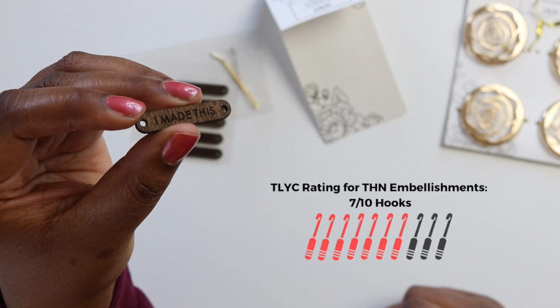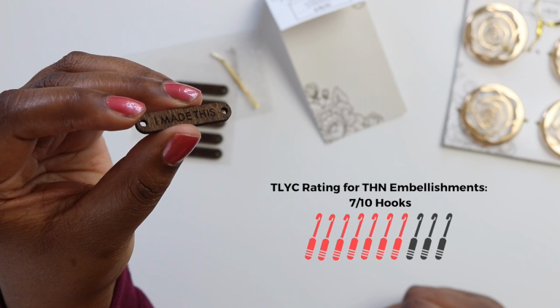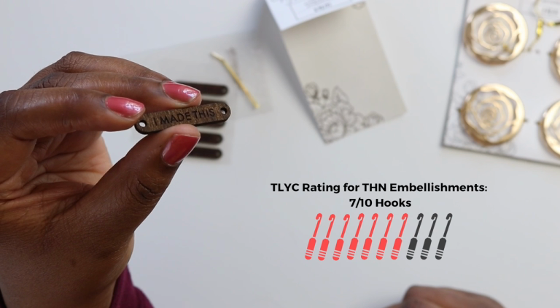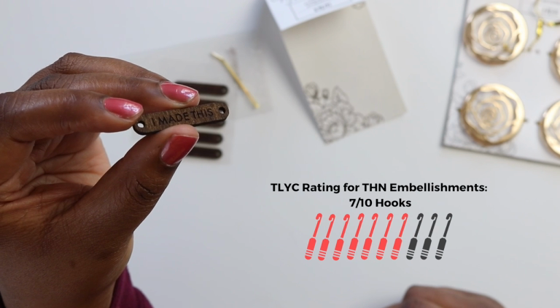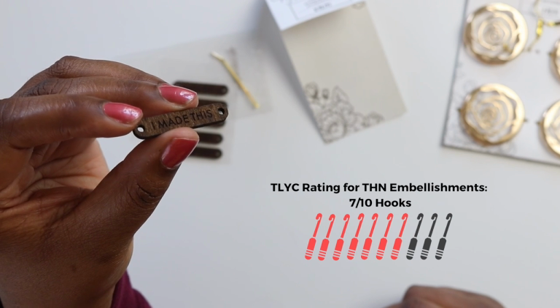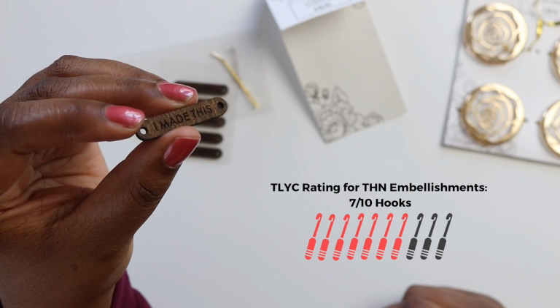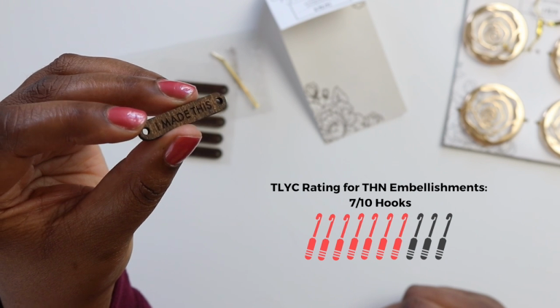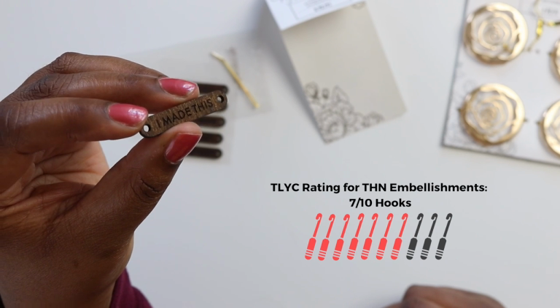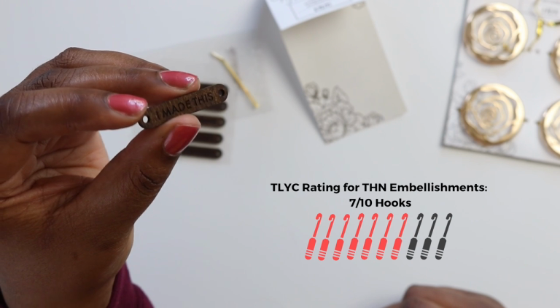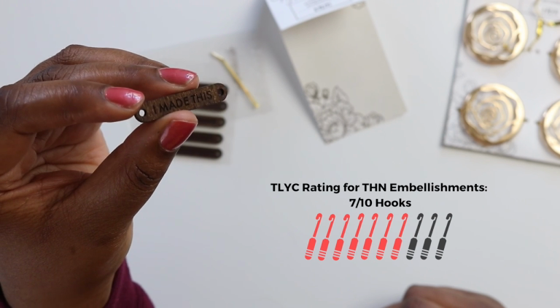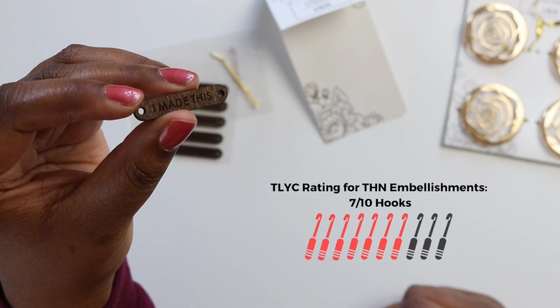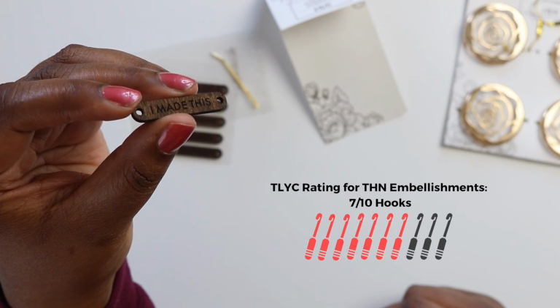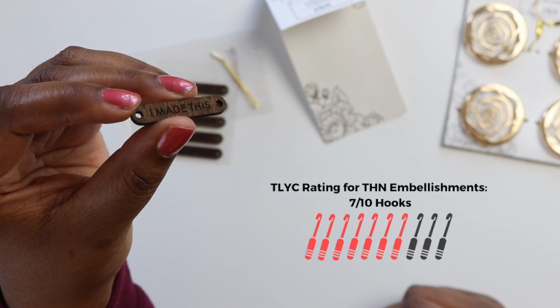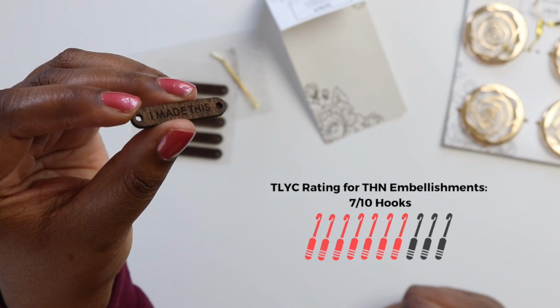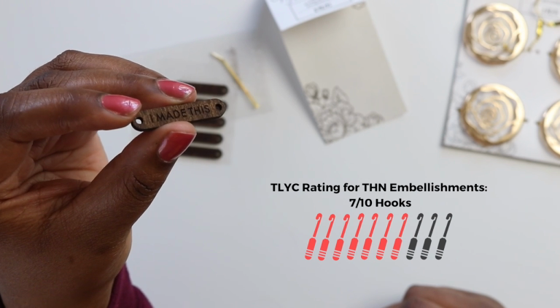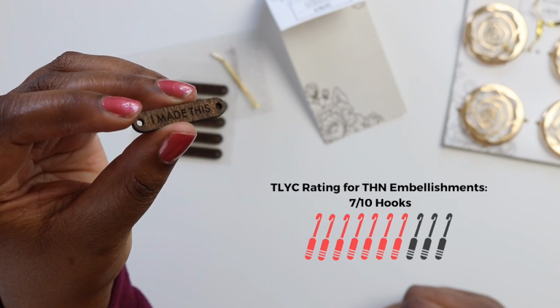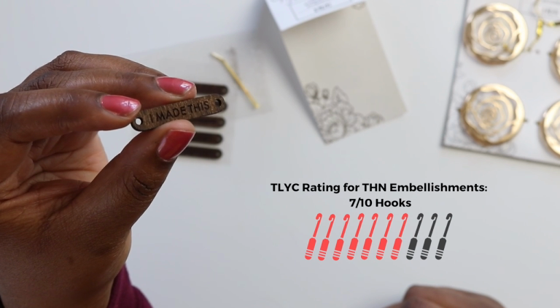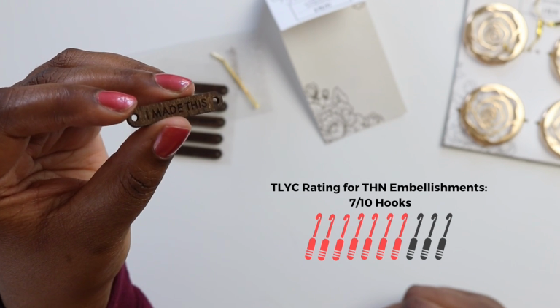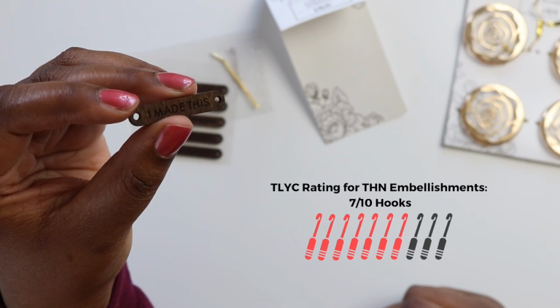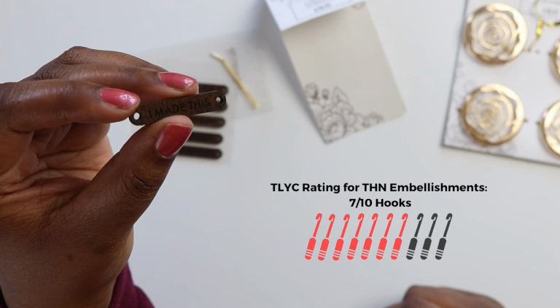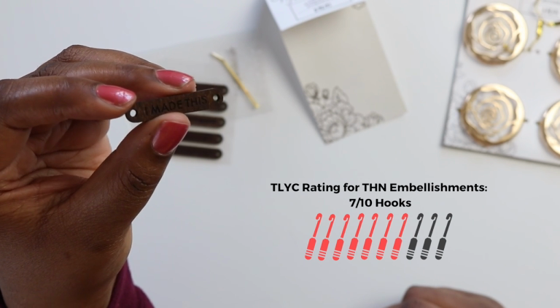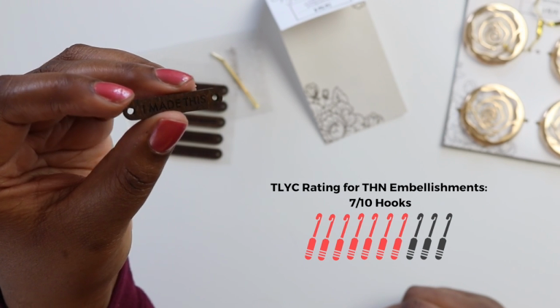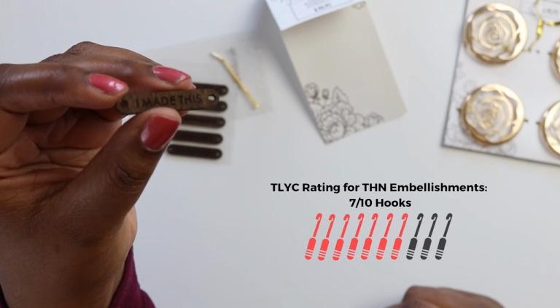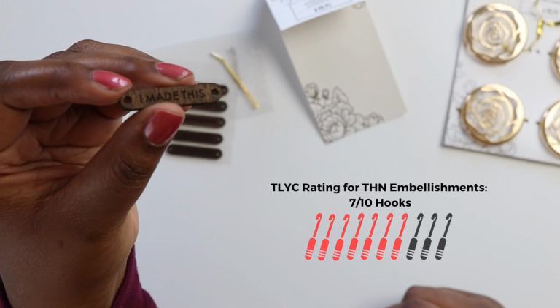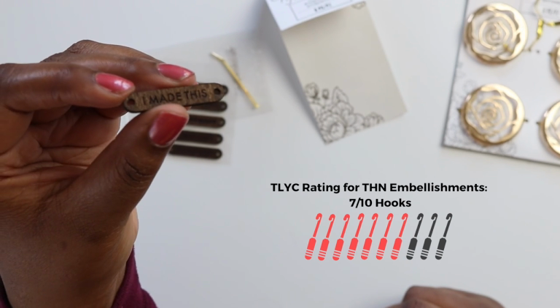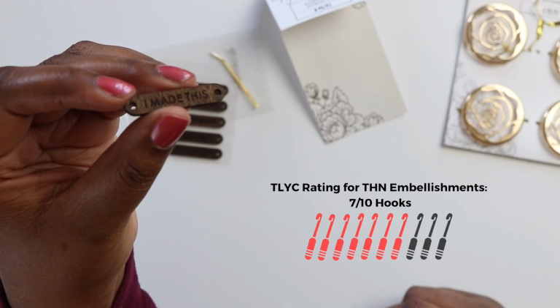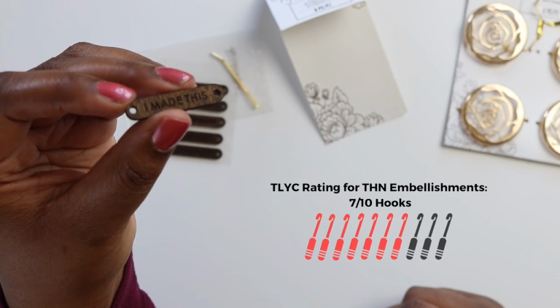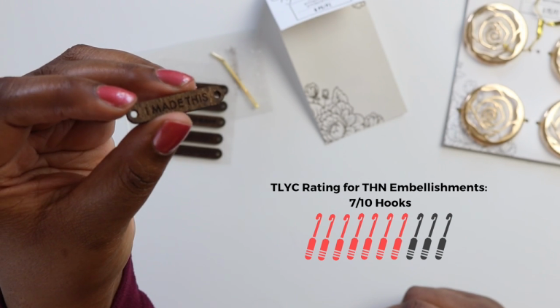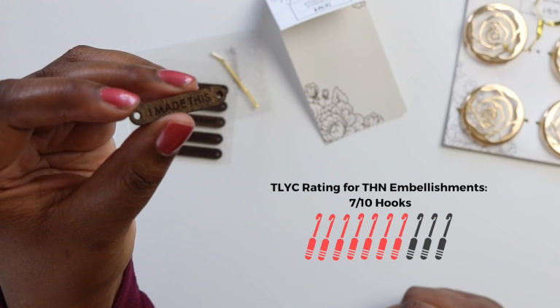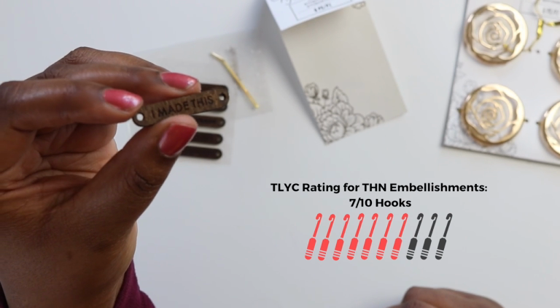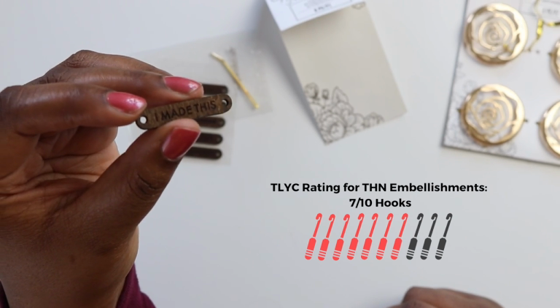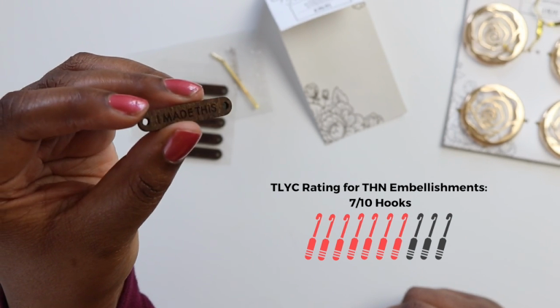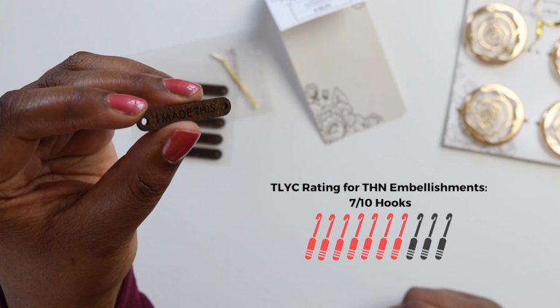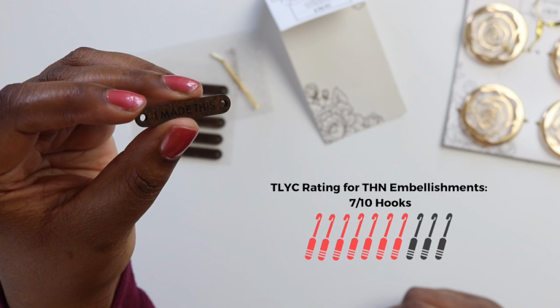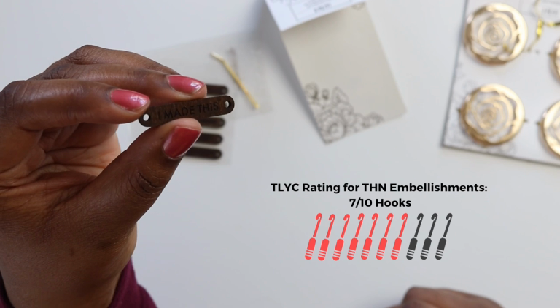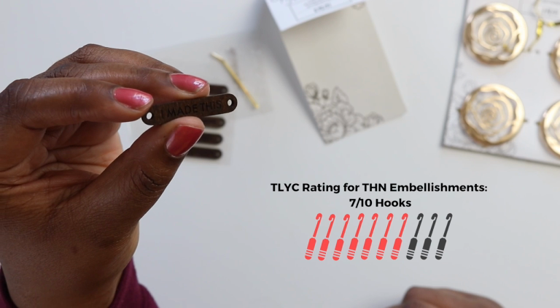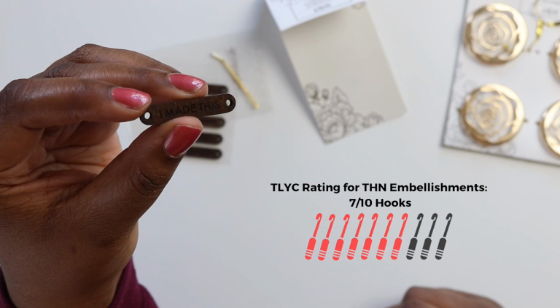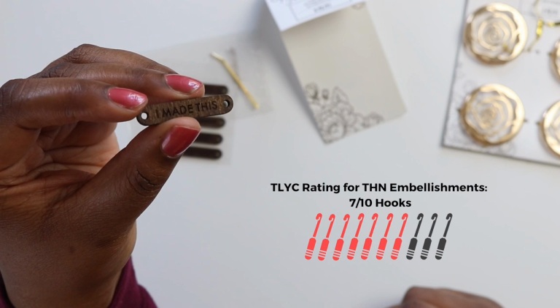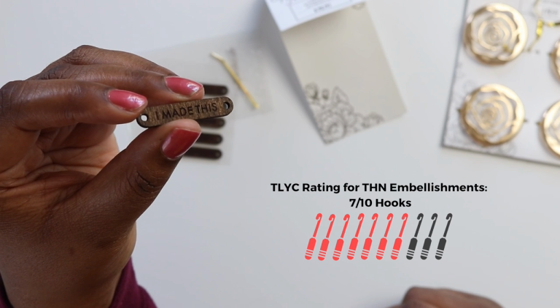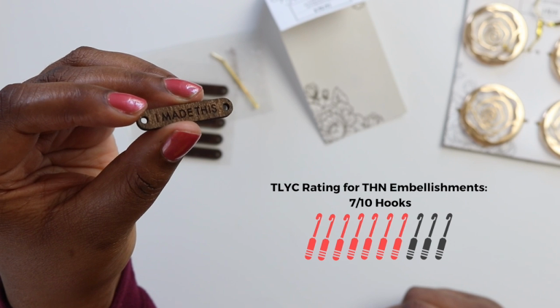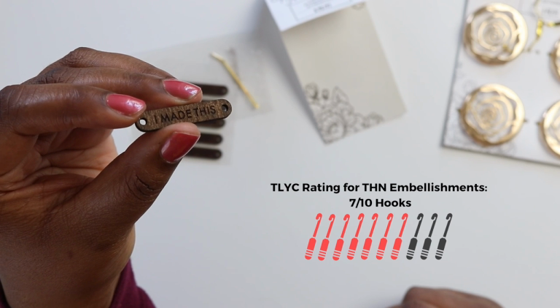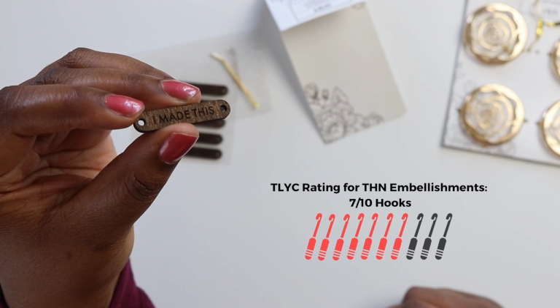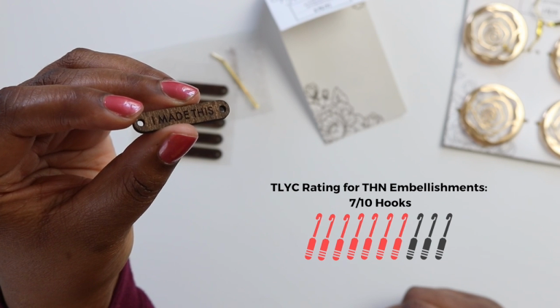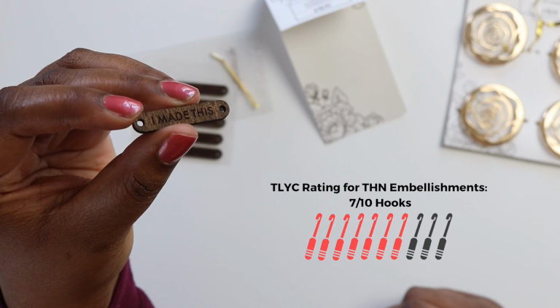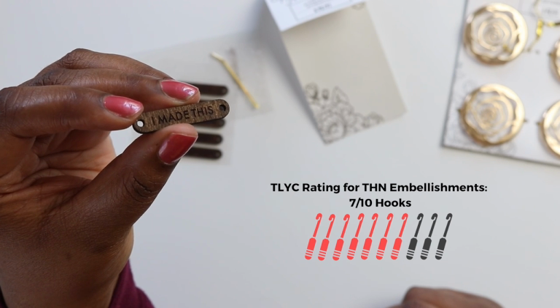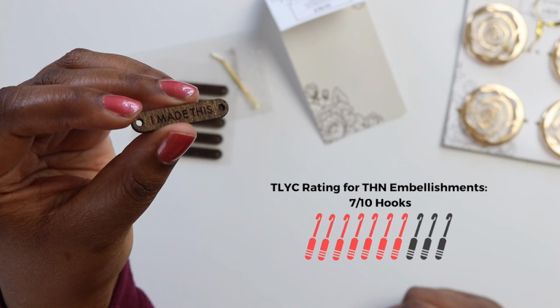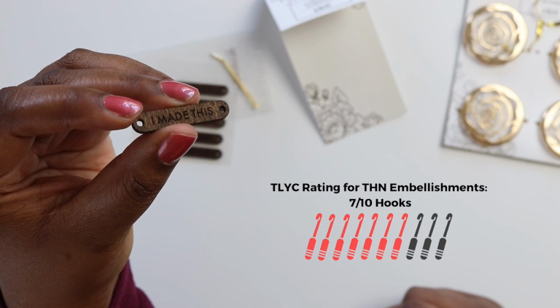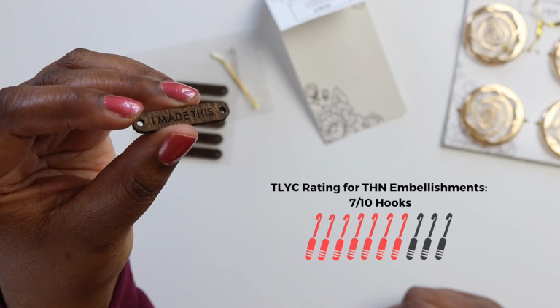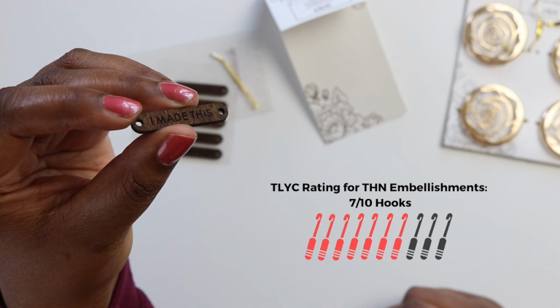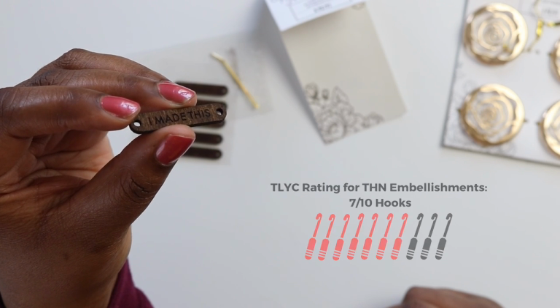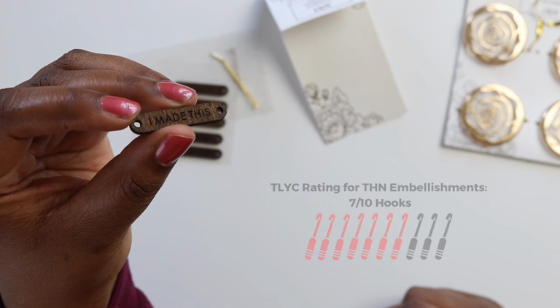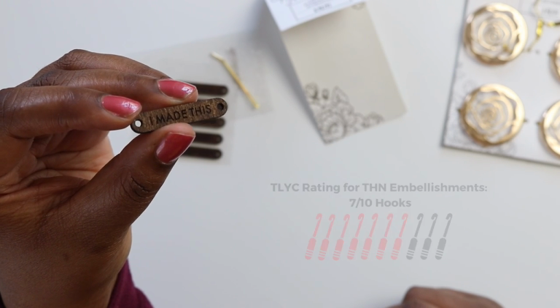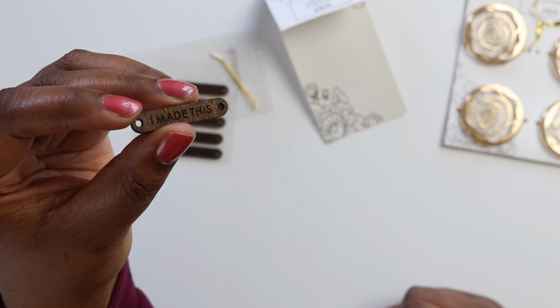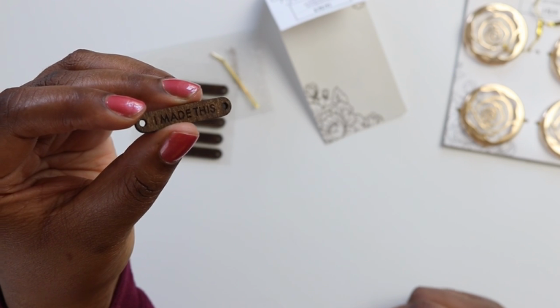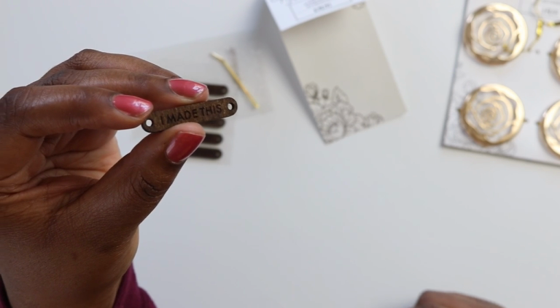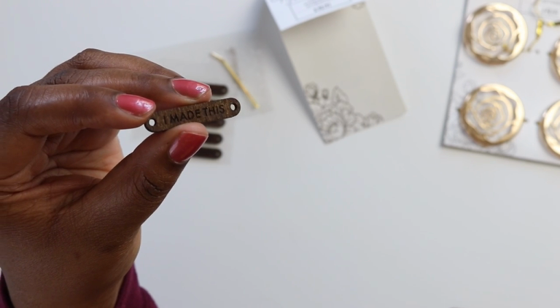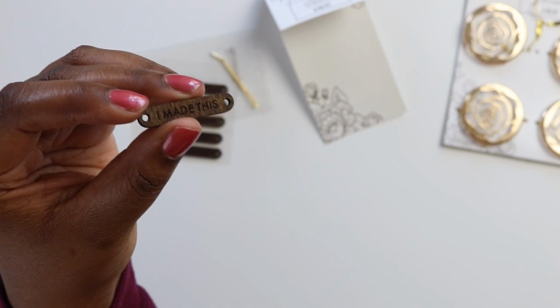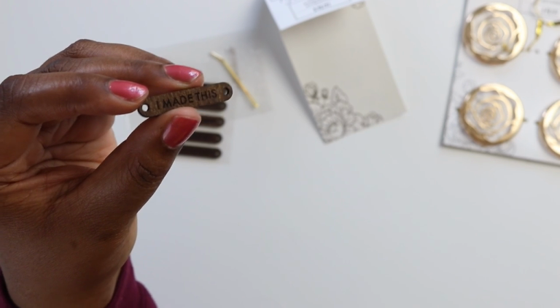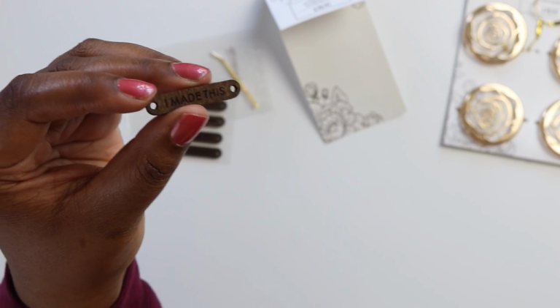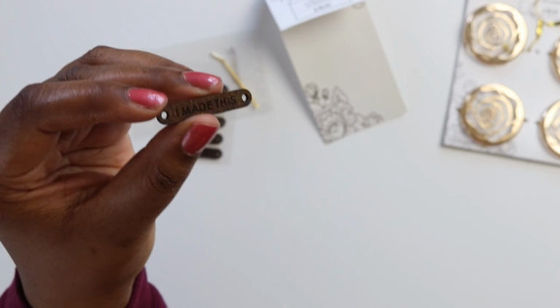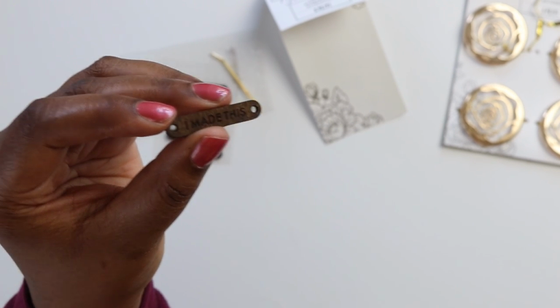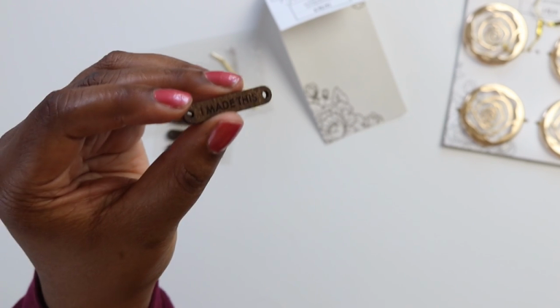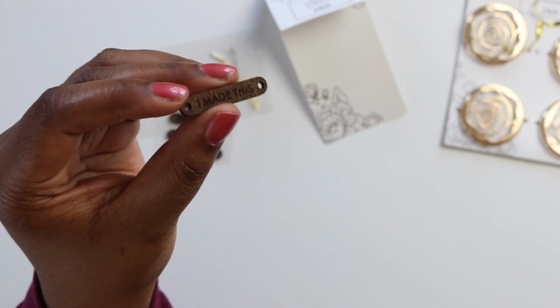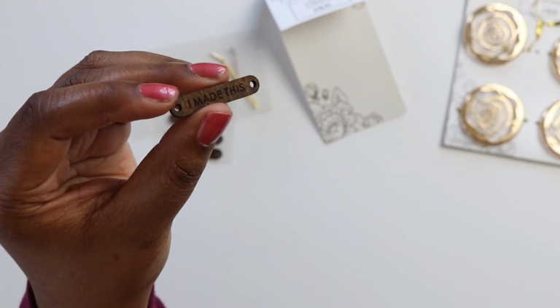There's nothing inherently wrong with them and they are a nice way to spruce up your craft projects. I just find that I don't really love them or hate them either way.